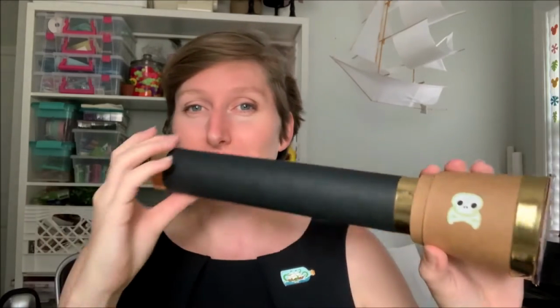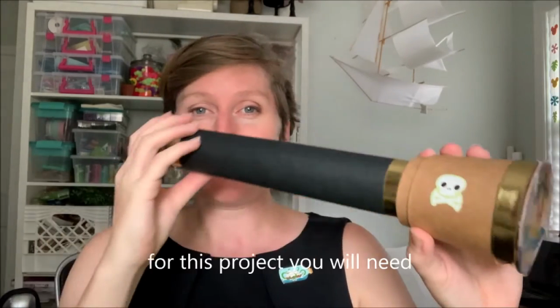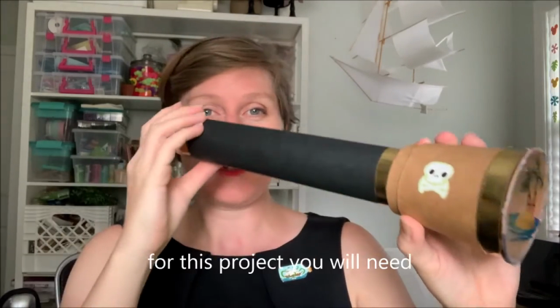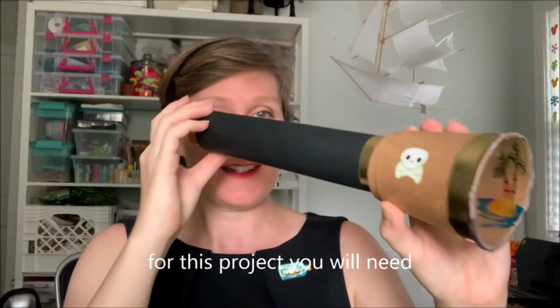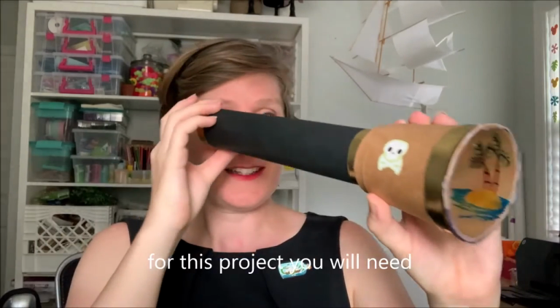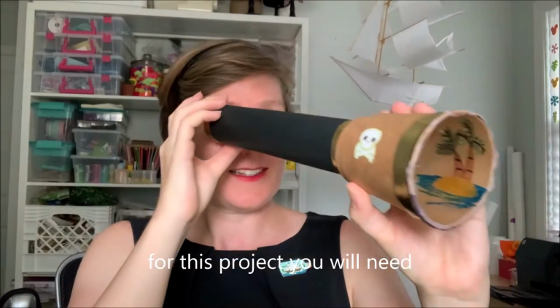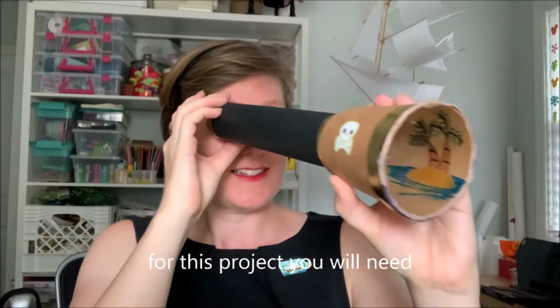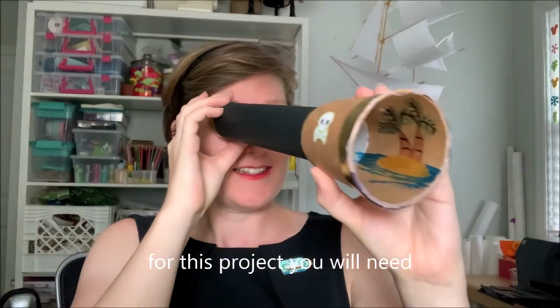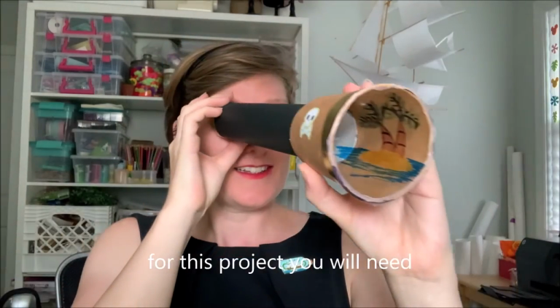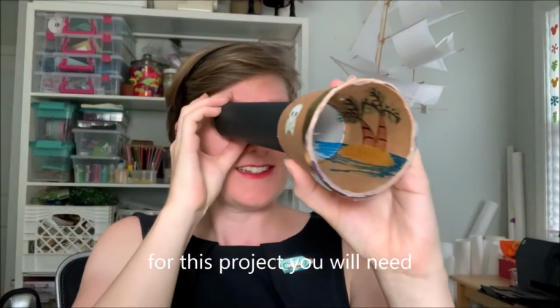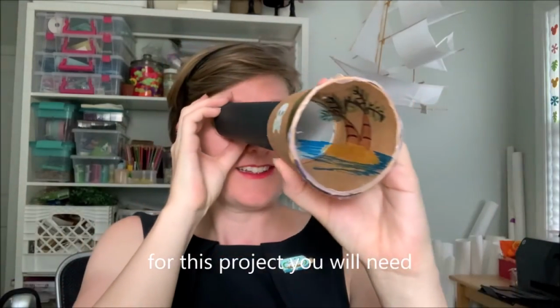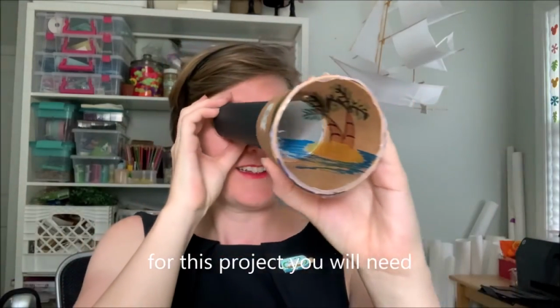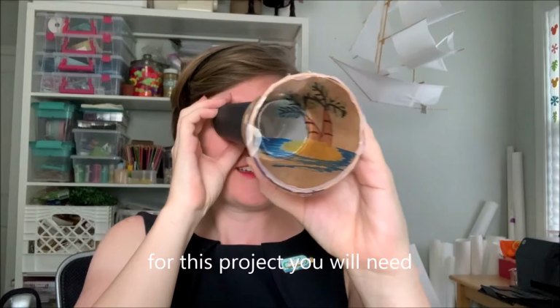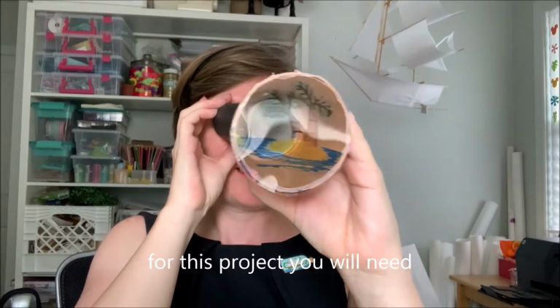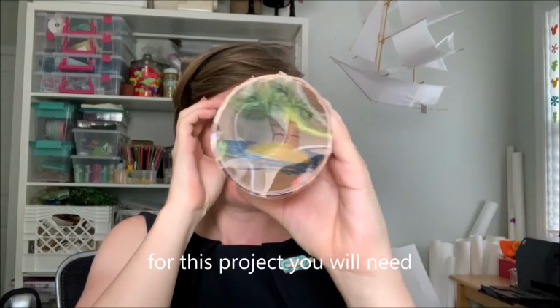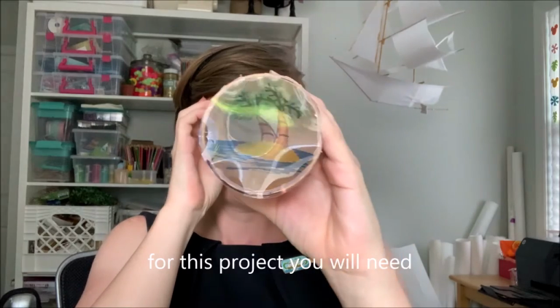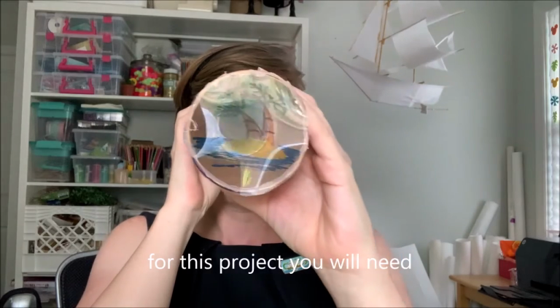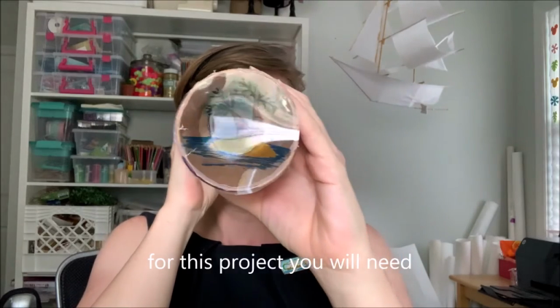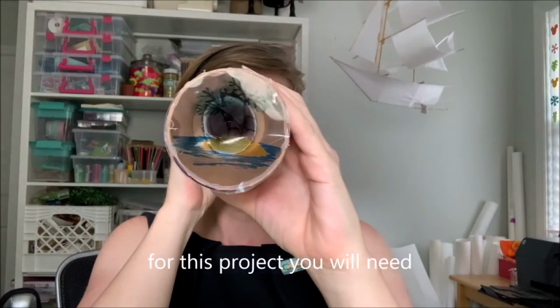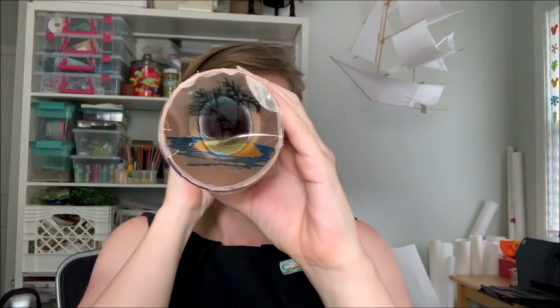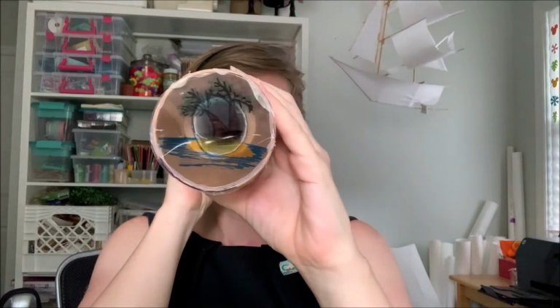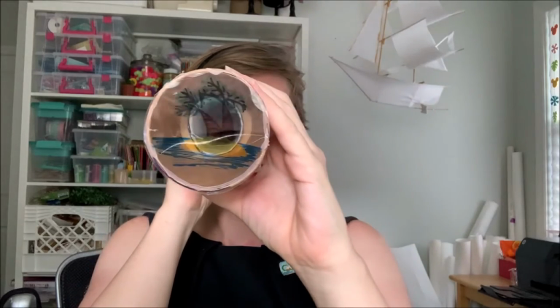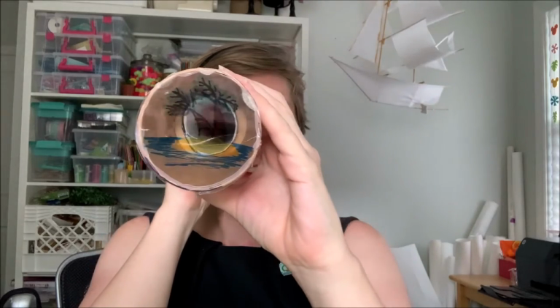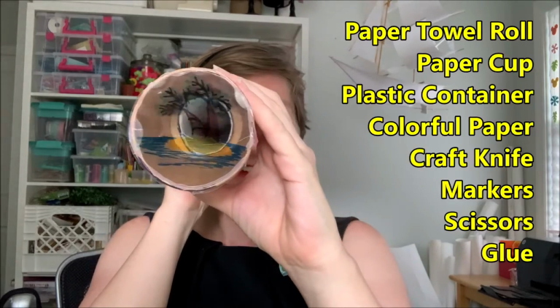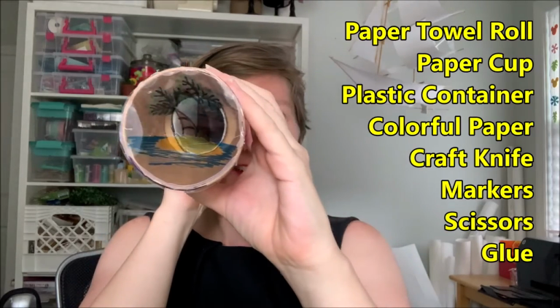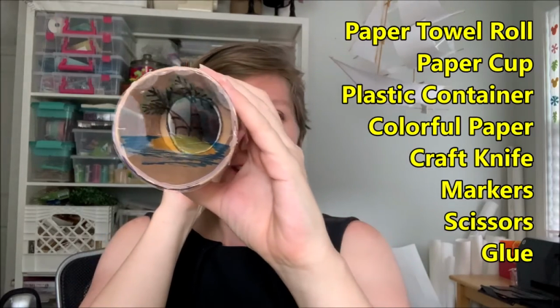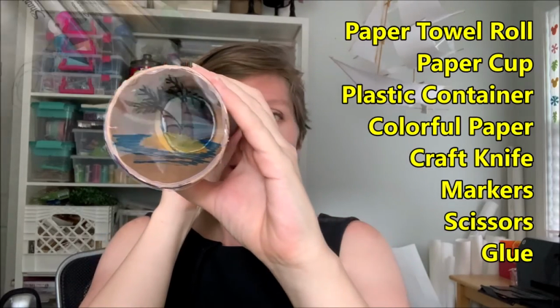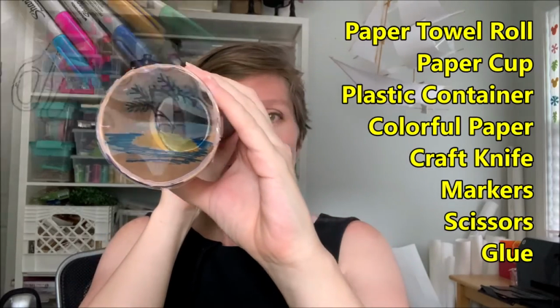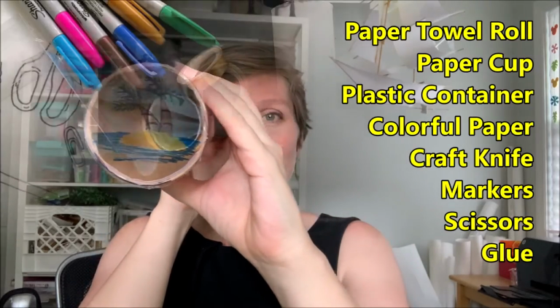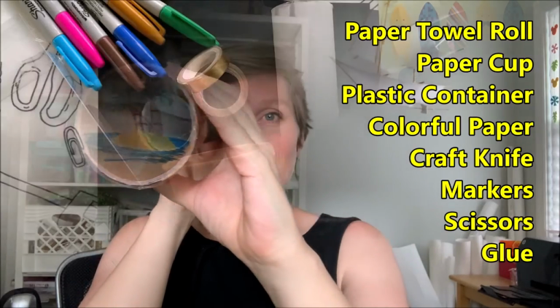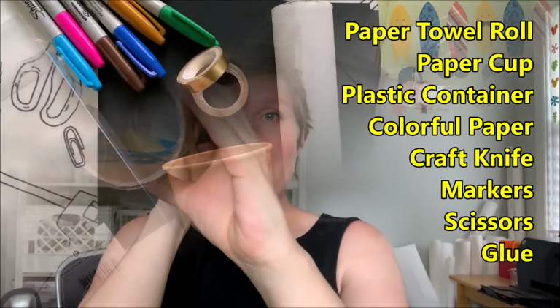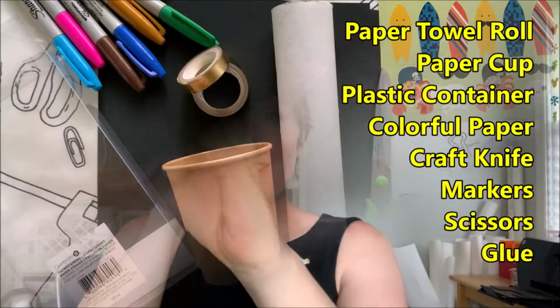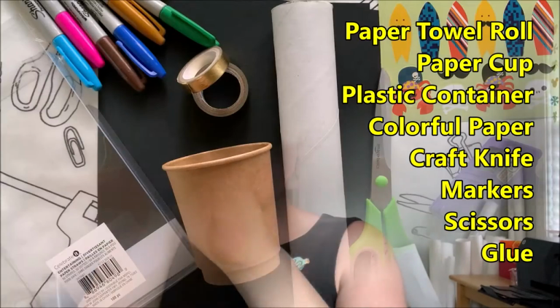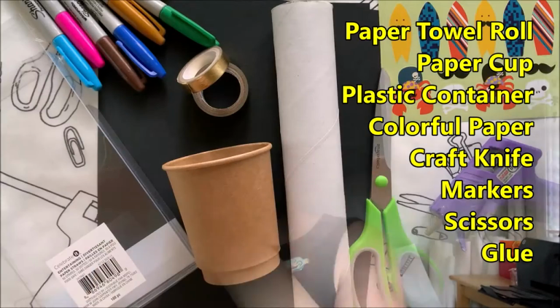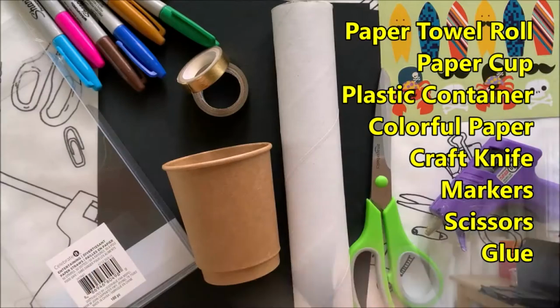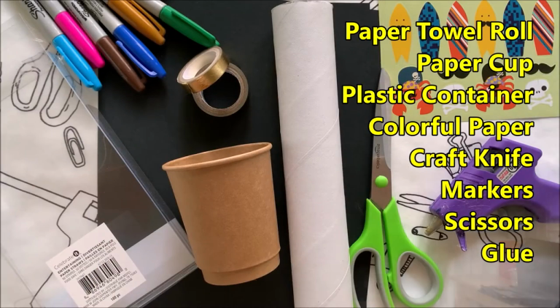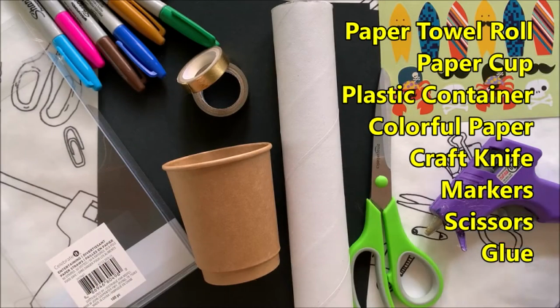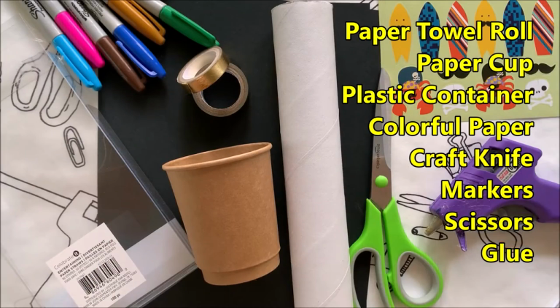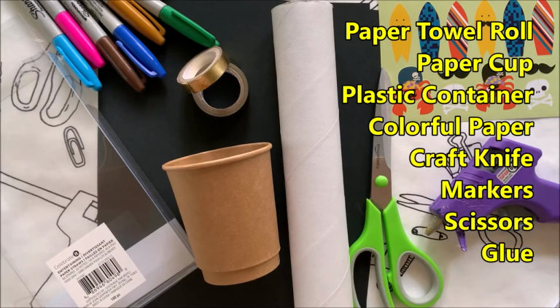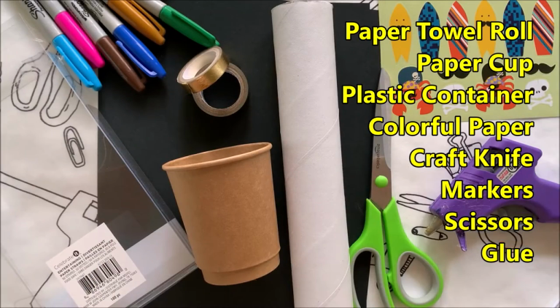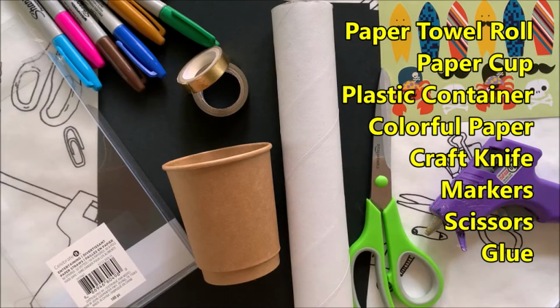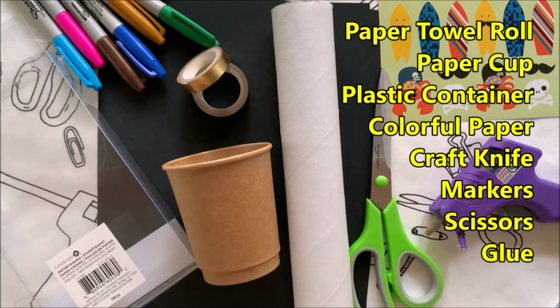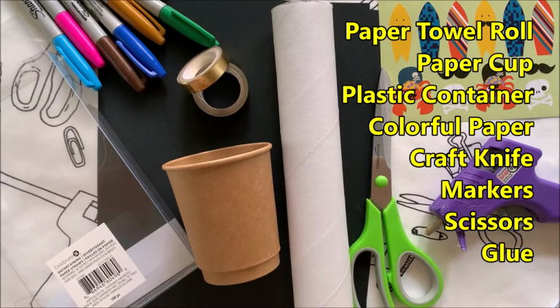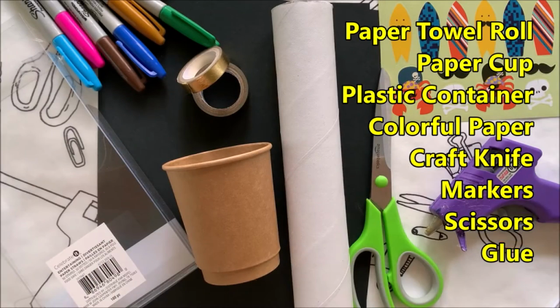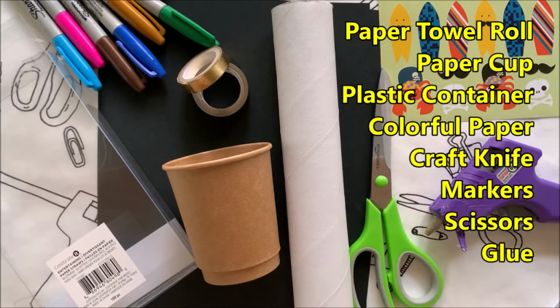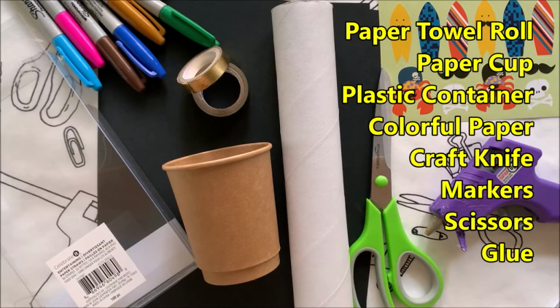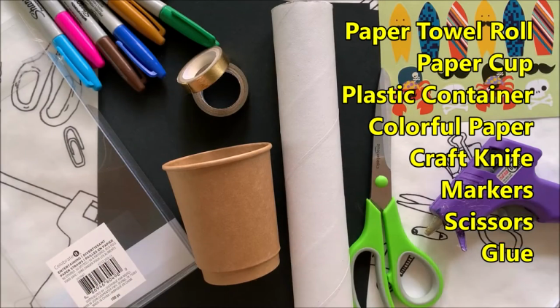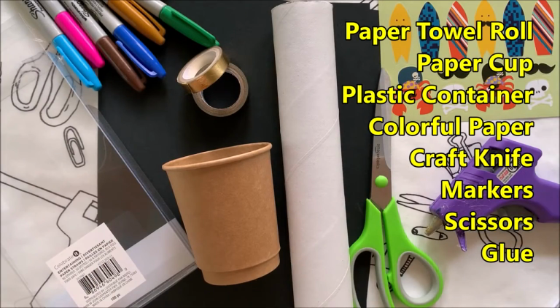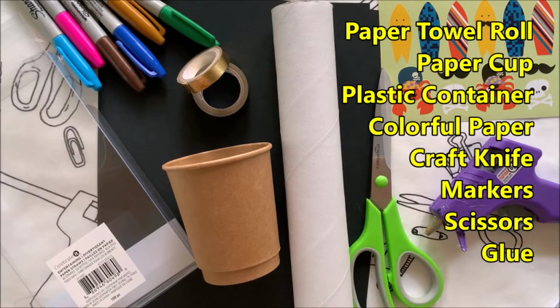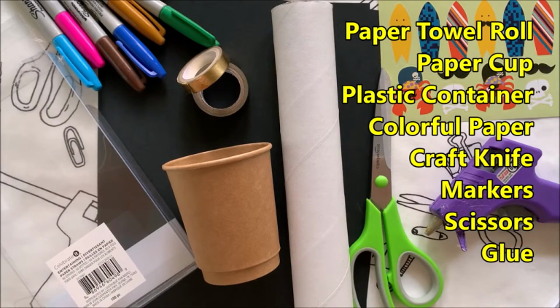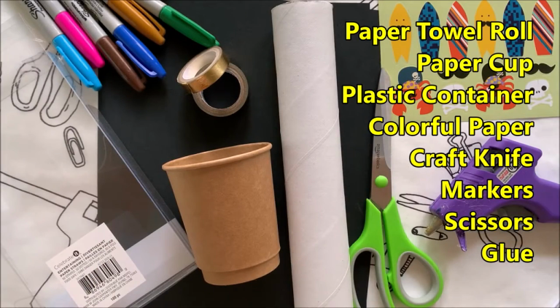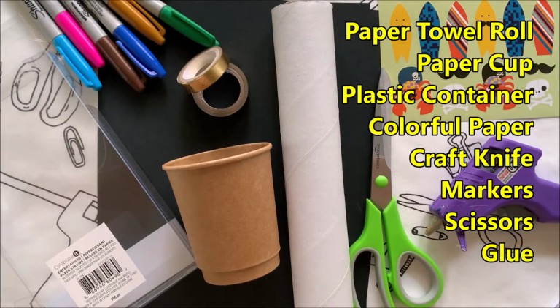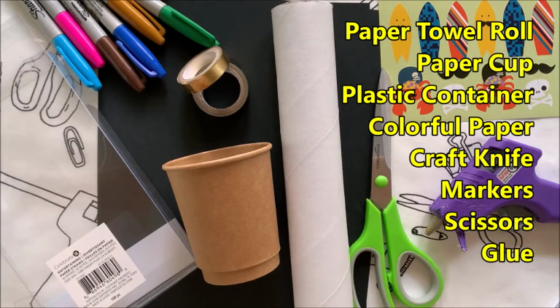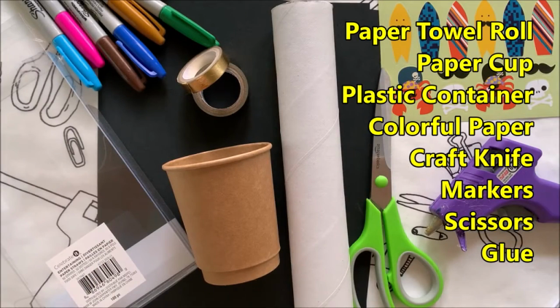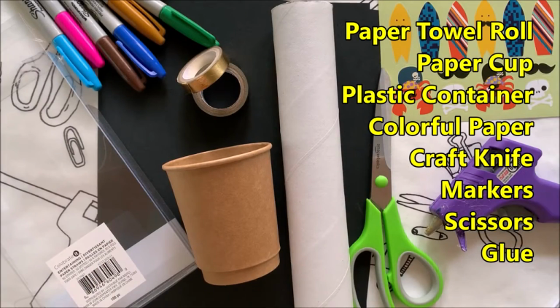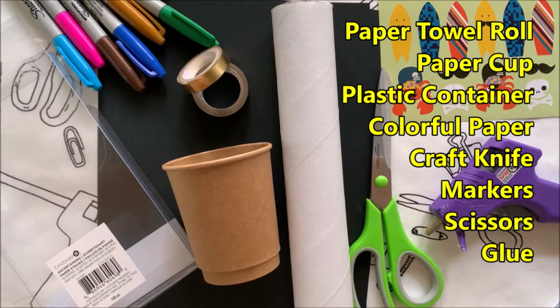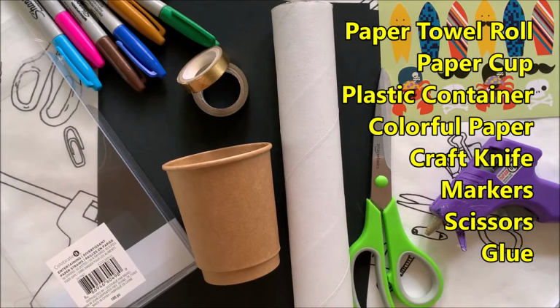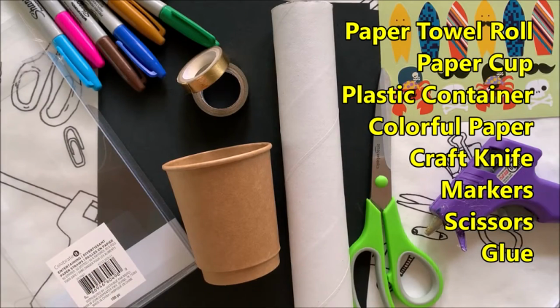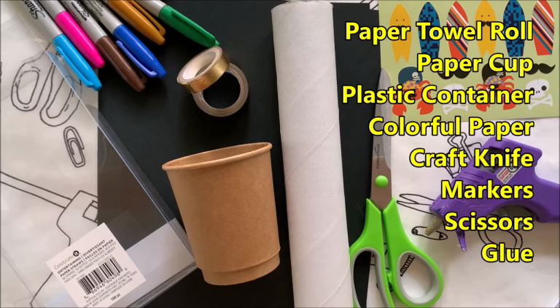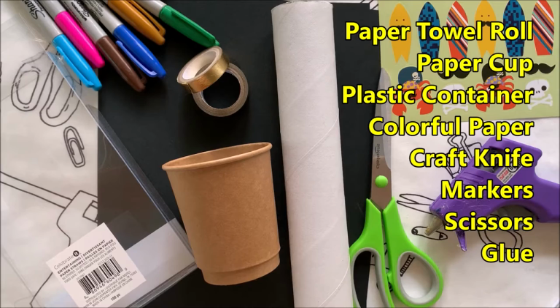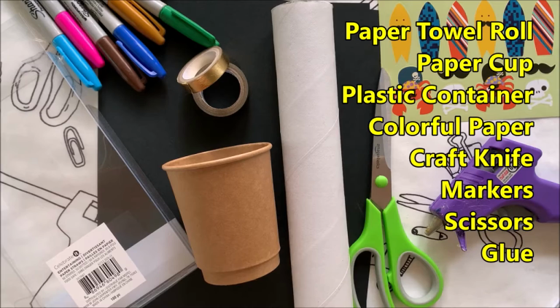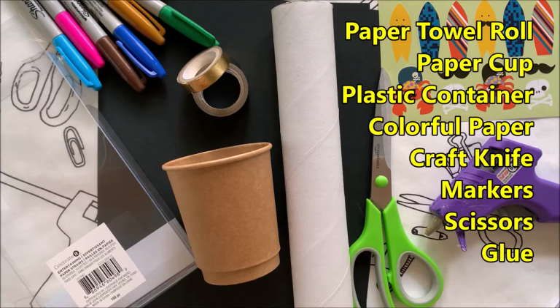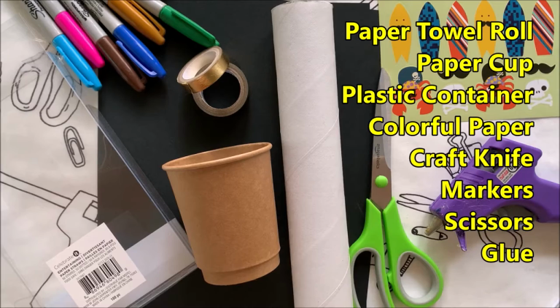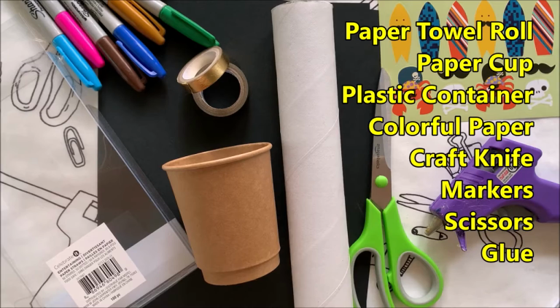For this project you will need a paper towel roll, paper cup, plastic container, colorful paper, craft knife, markers, scissors, and glue.